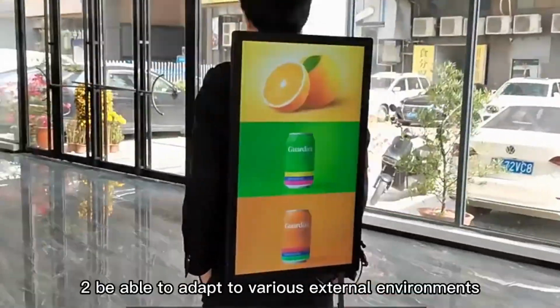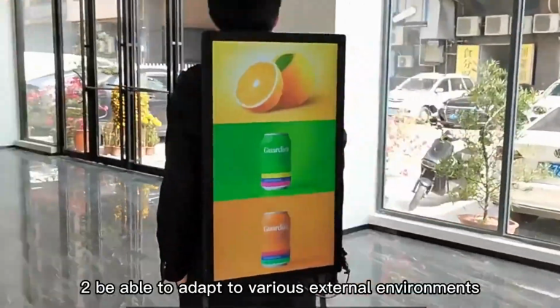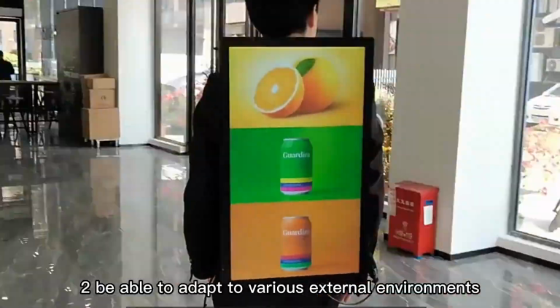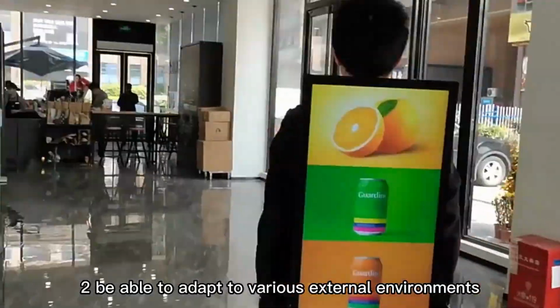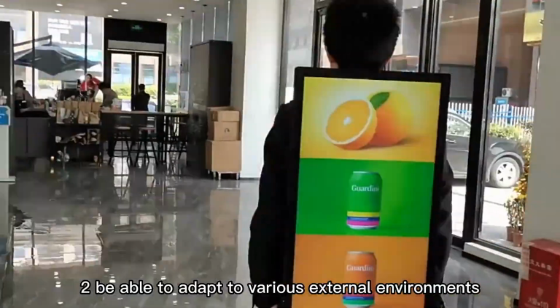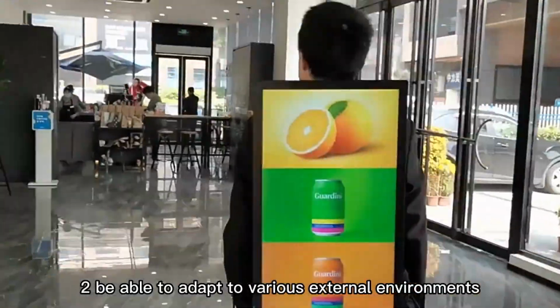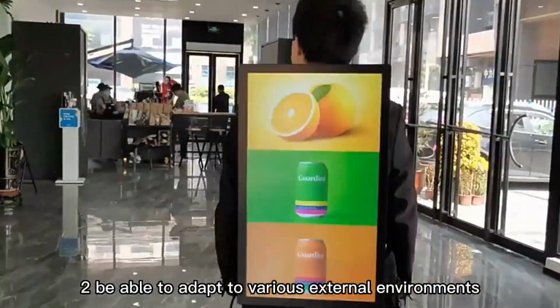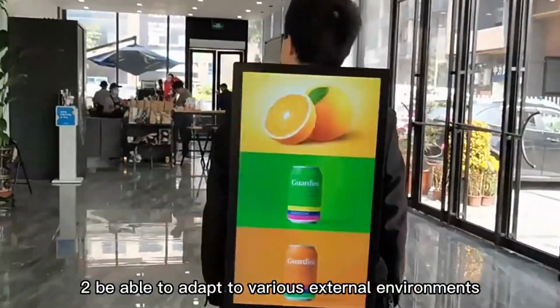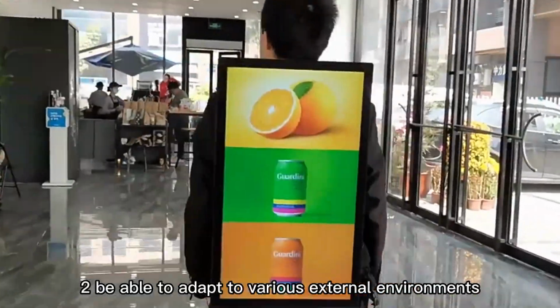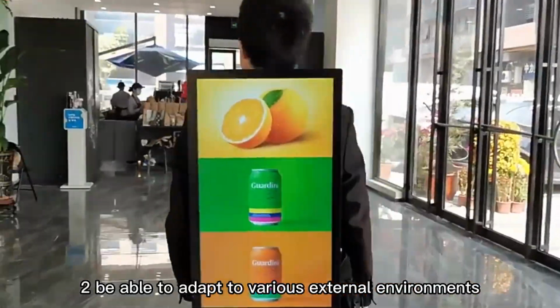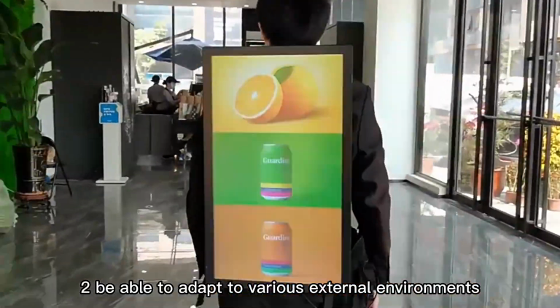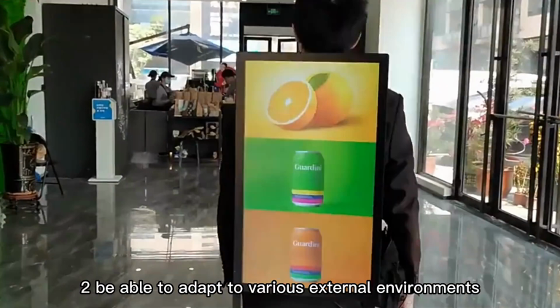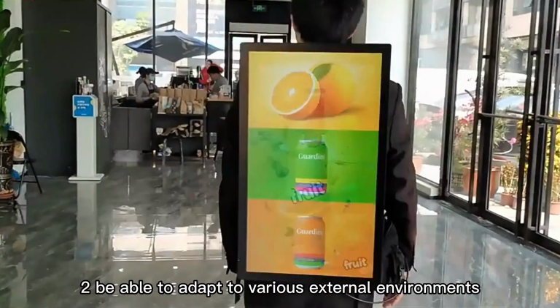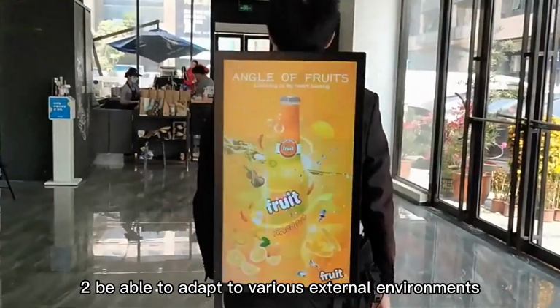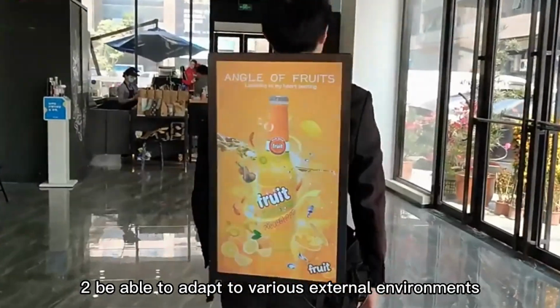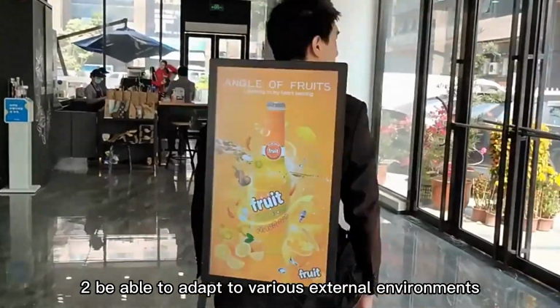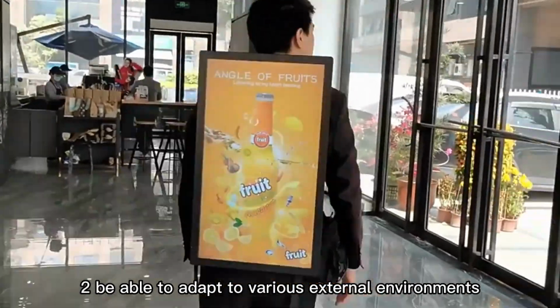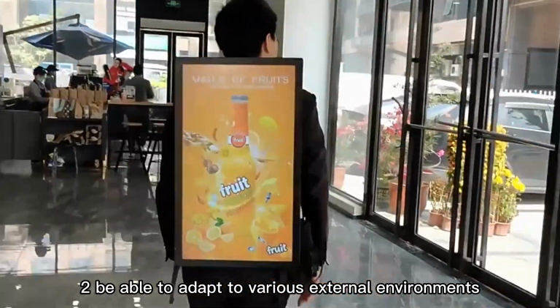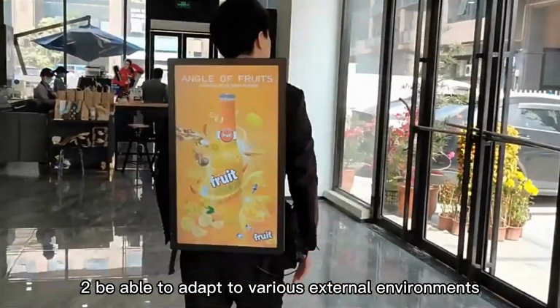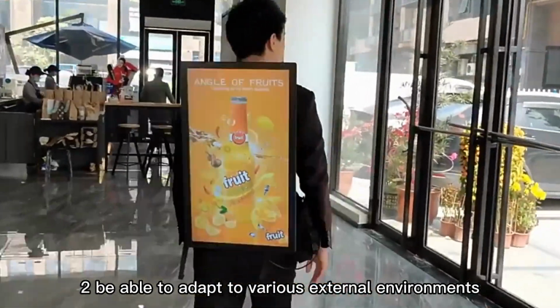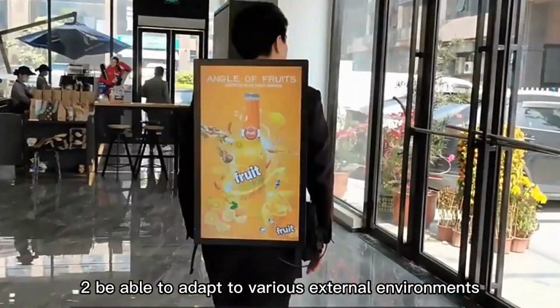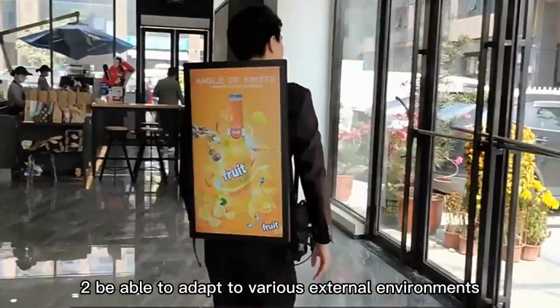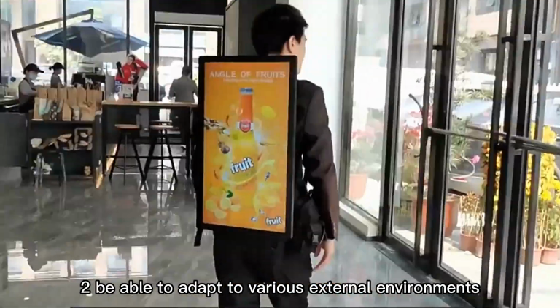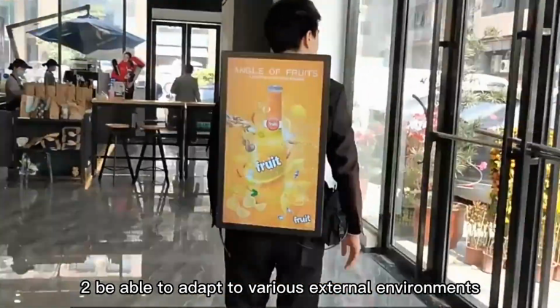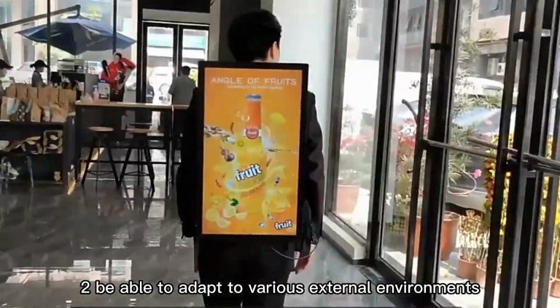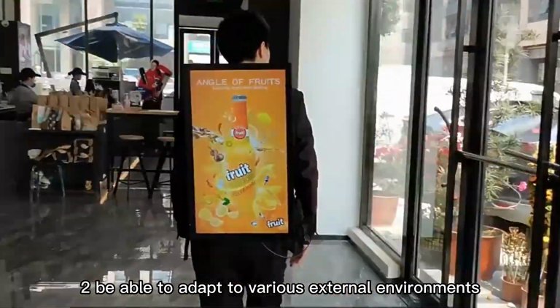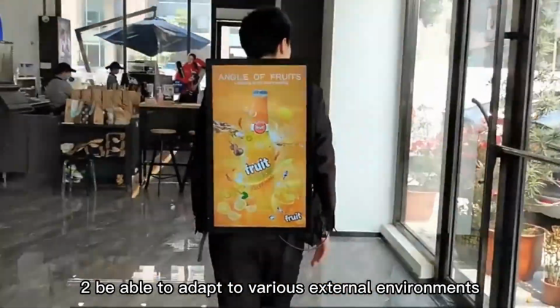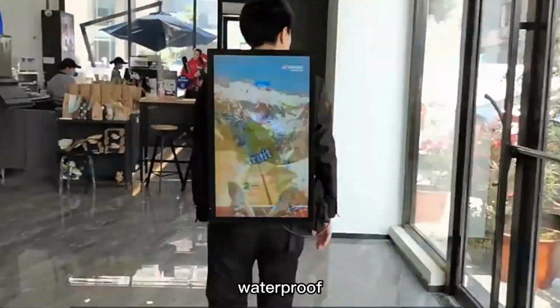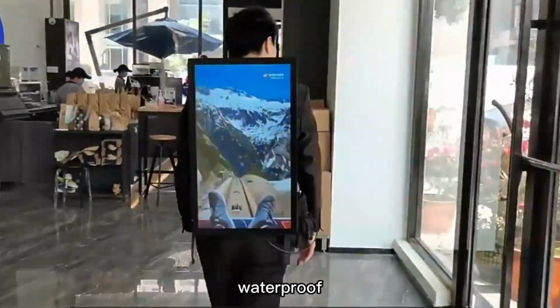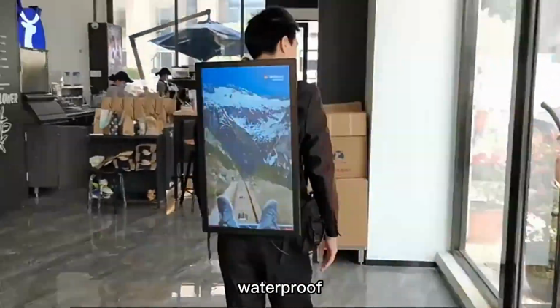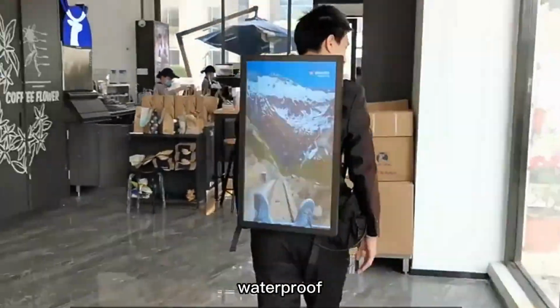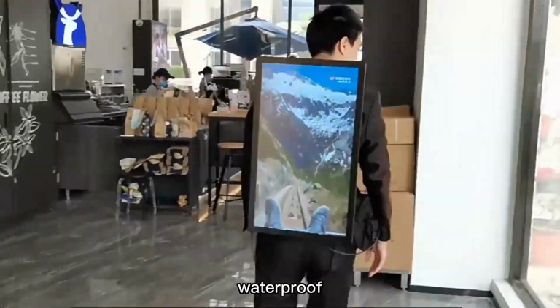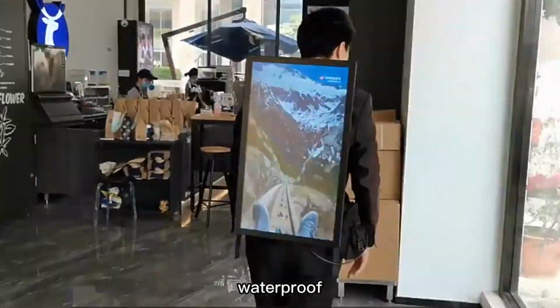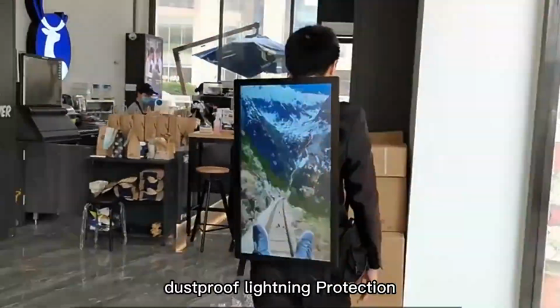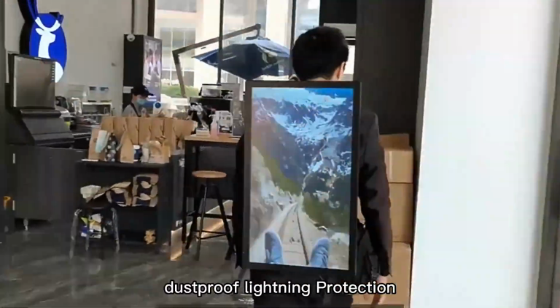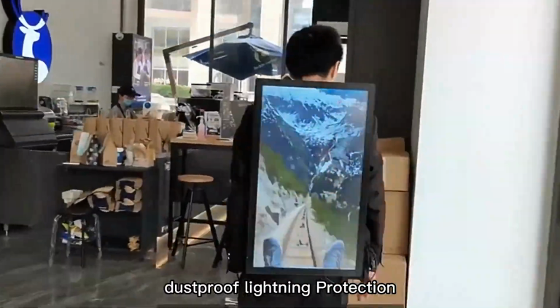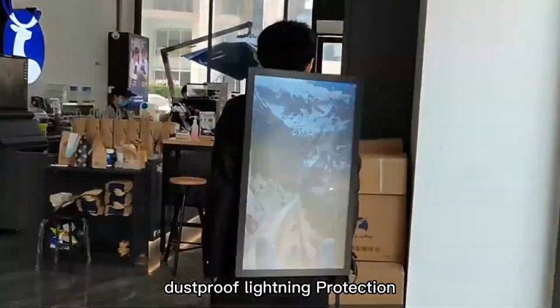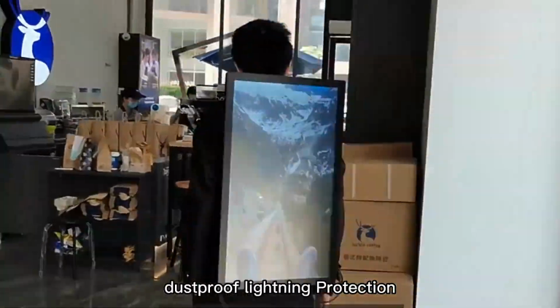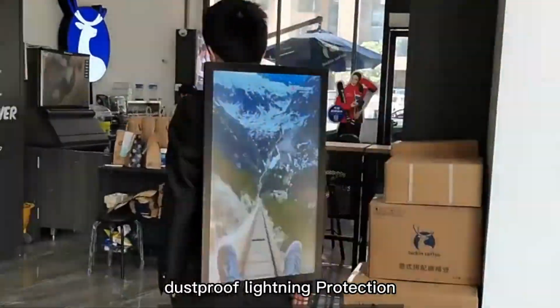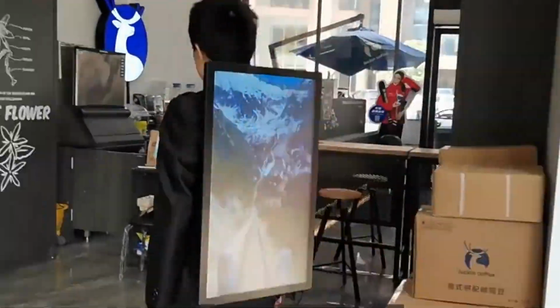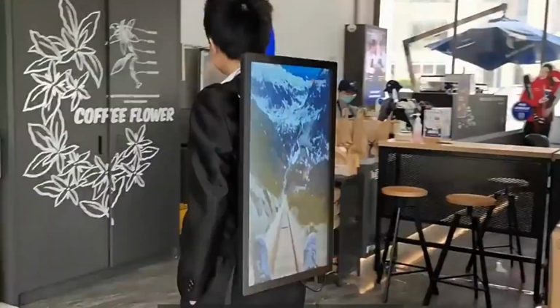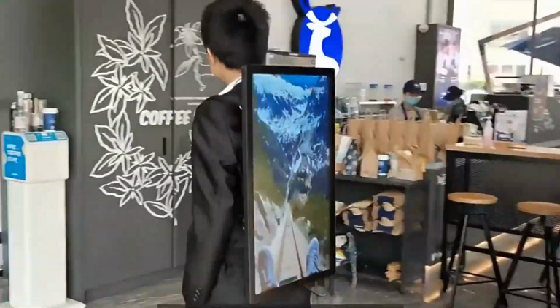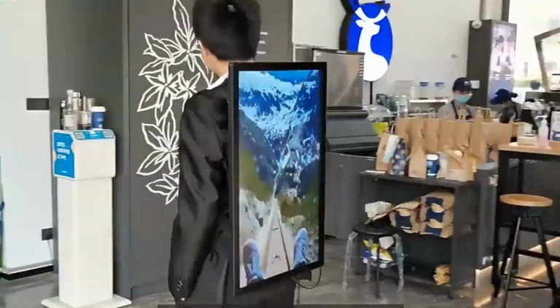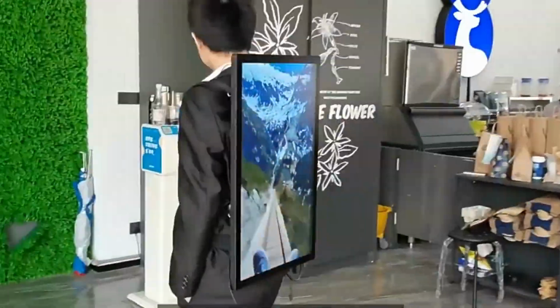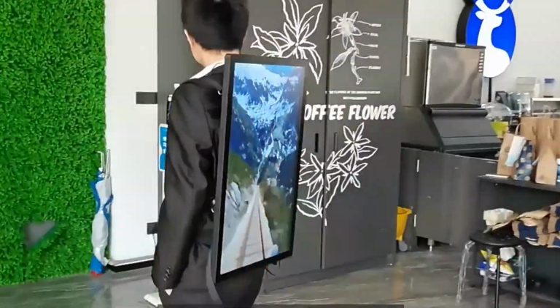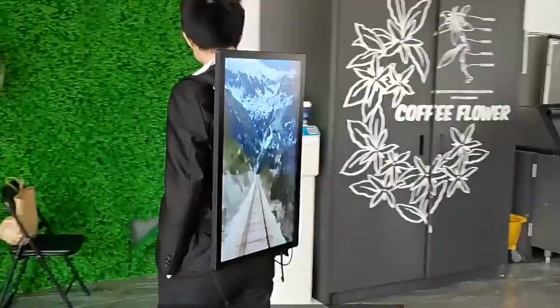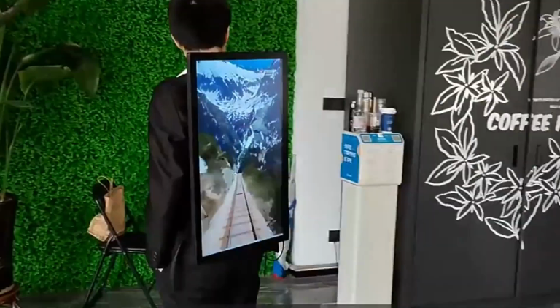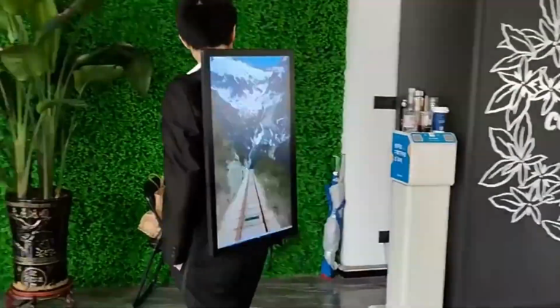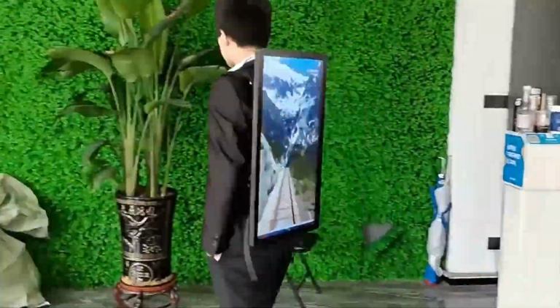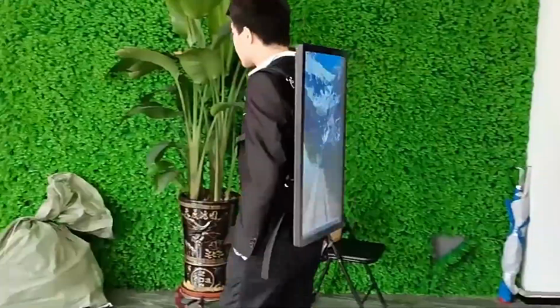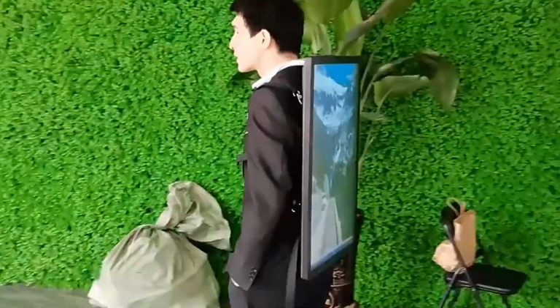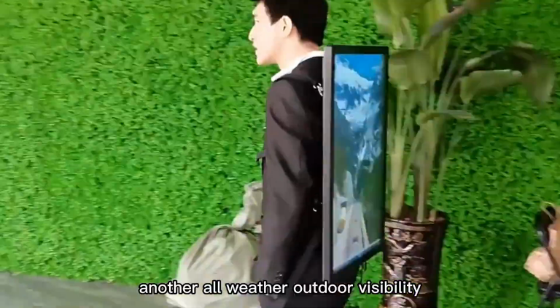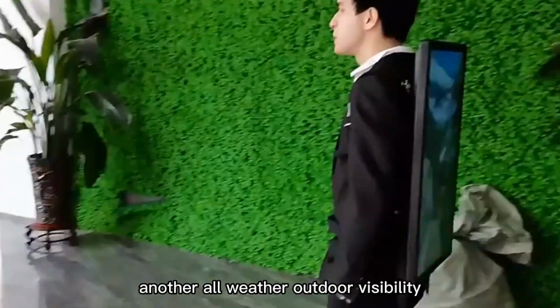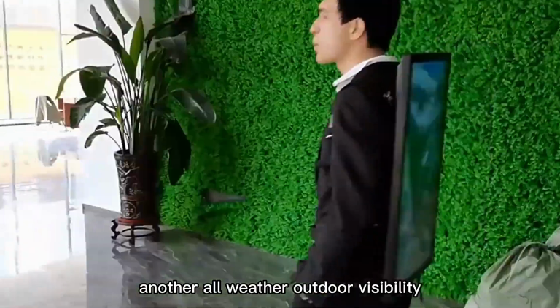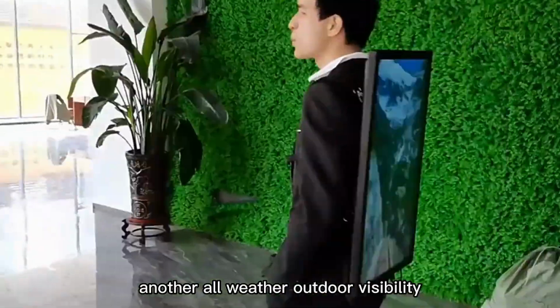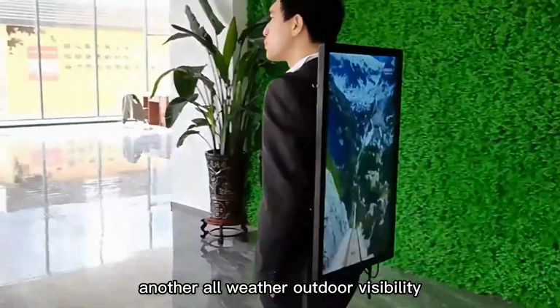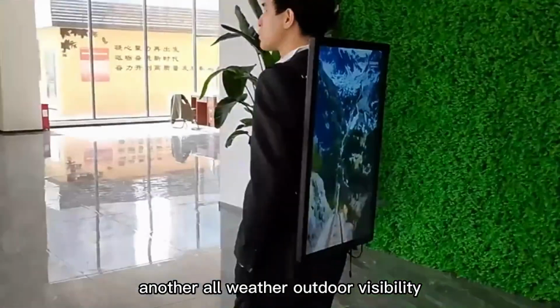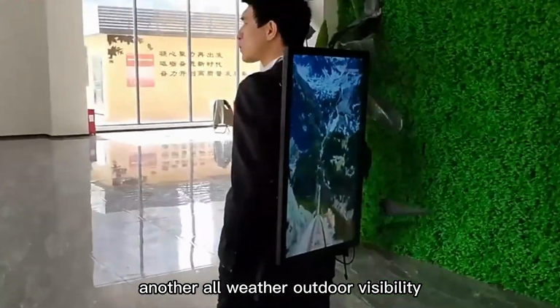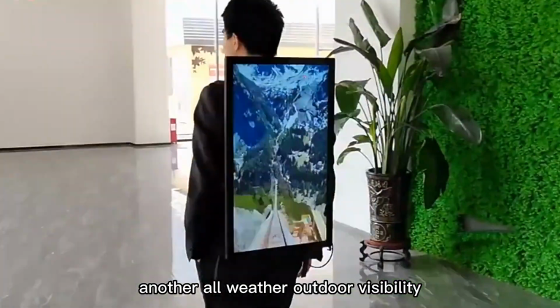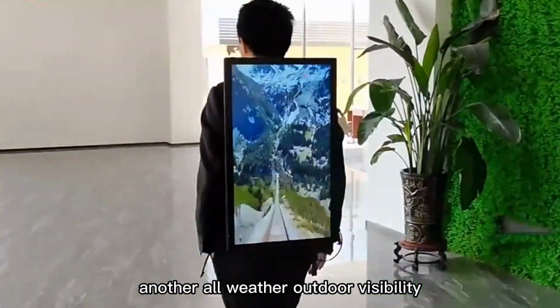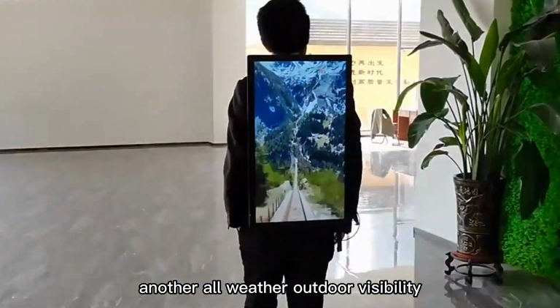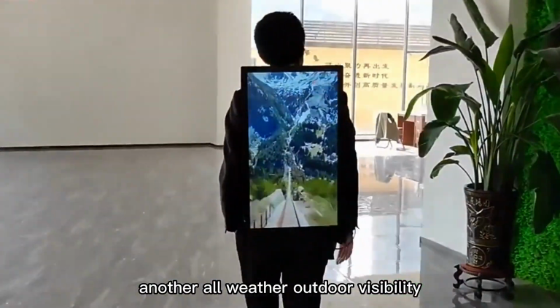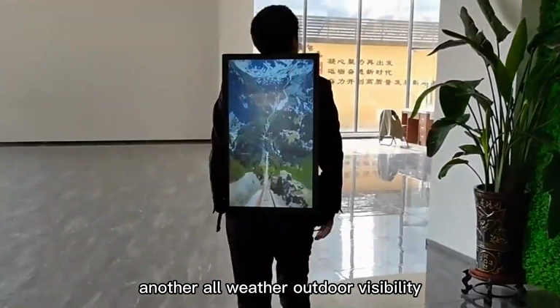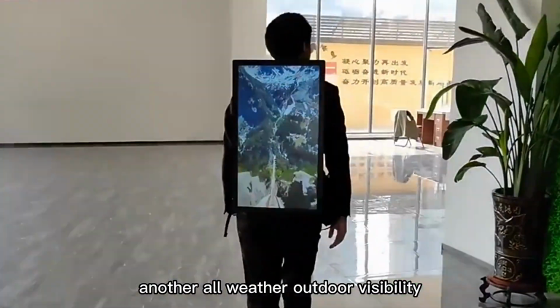Feature 2: It is able to adapt to various external environments — waterproof, dustproof, lightning protection, and other all-weather outdoor visibility.